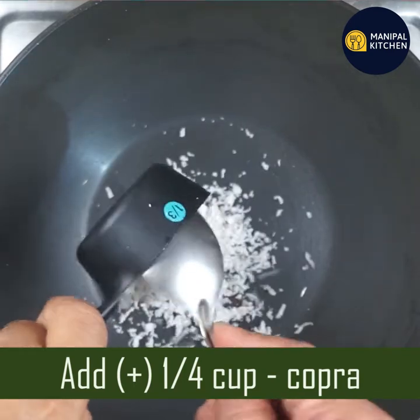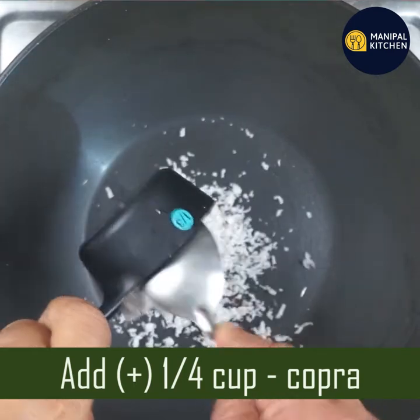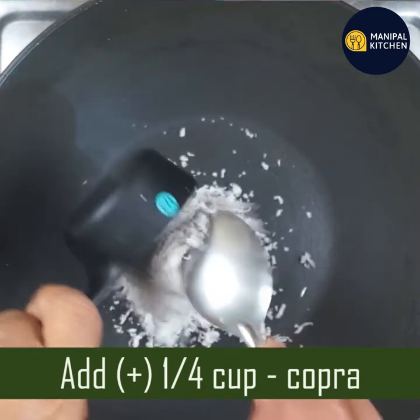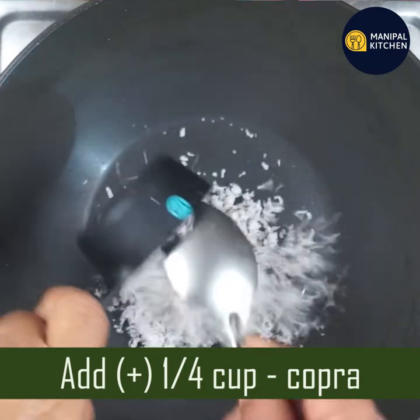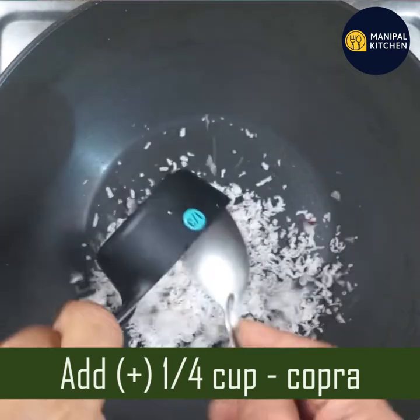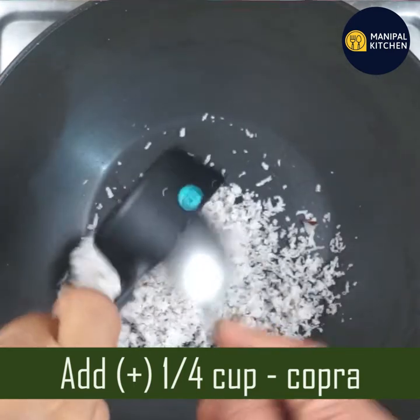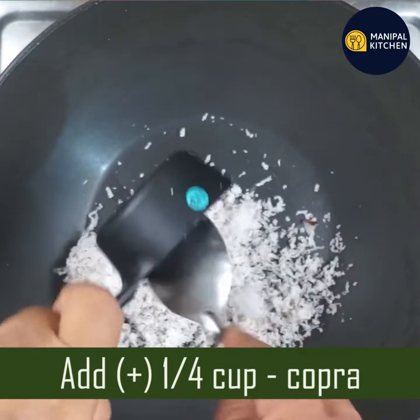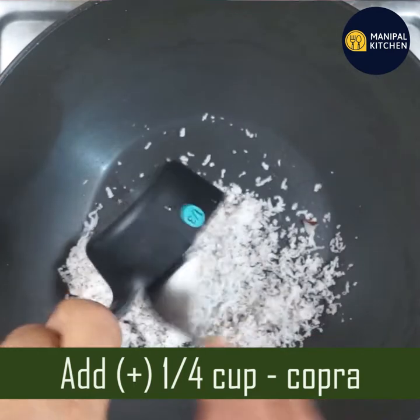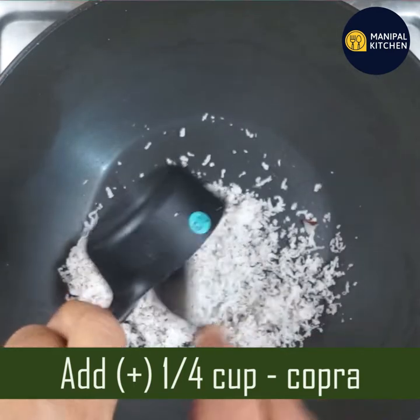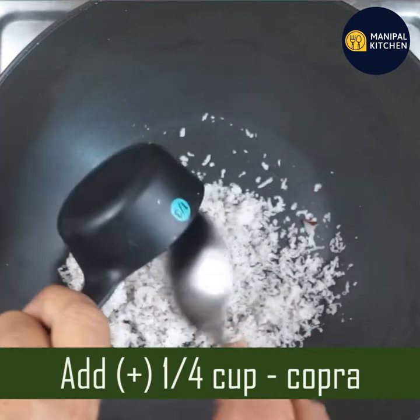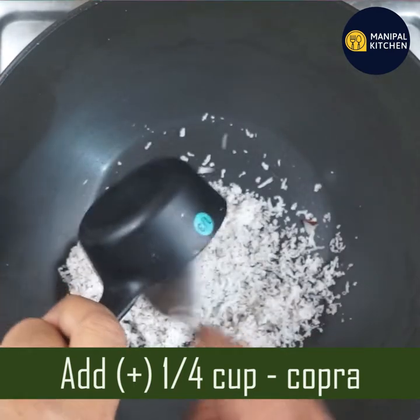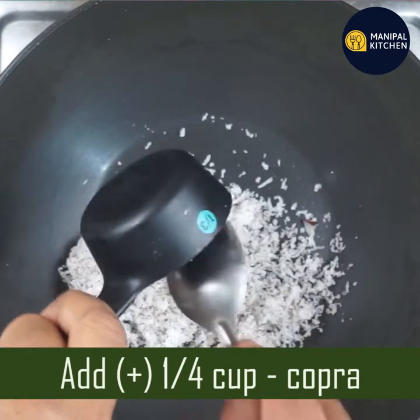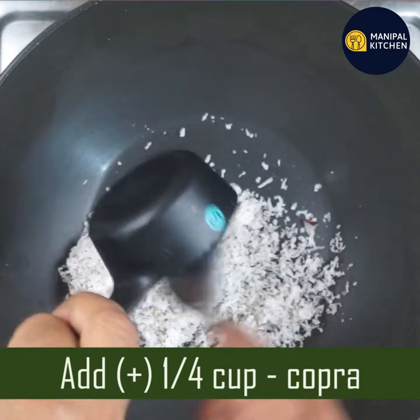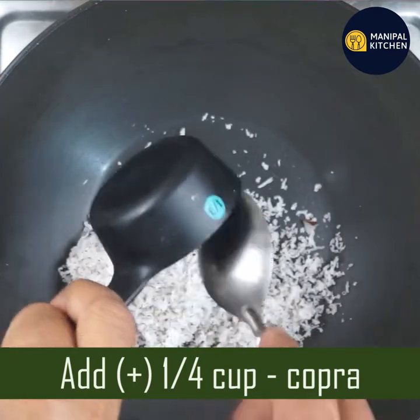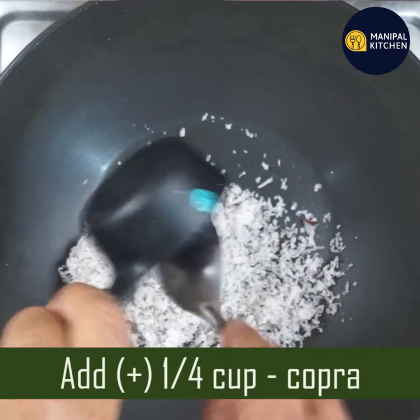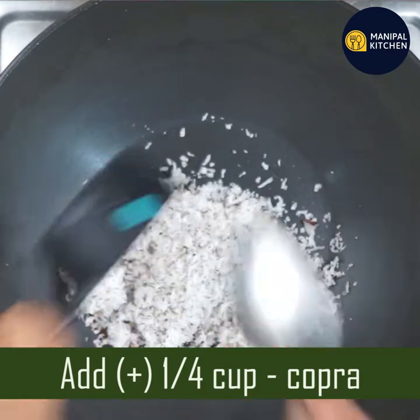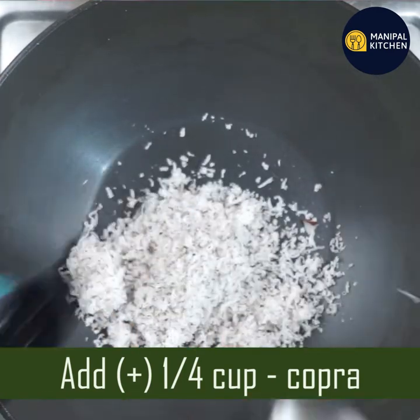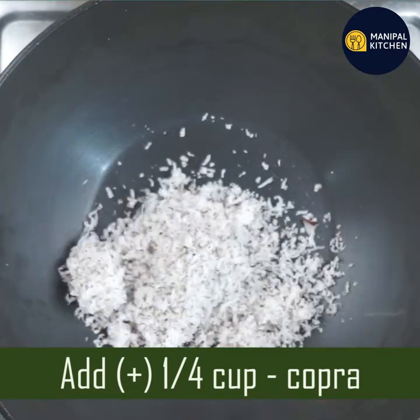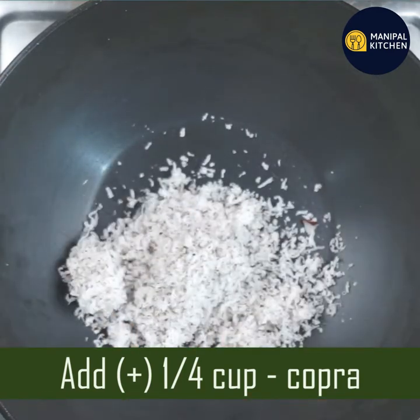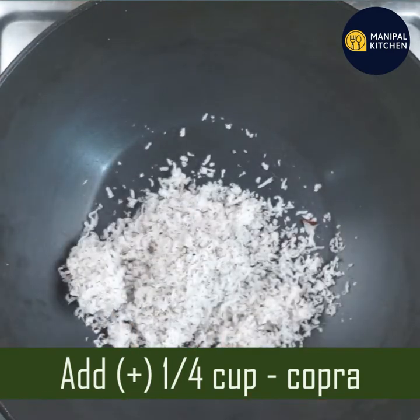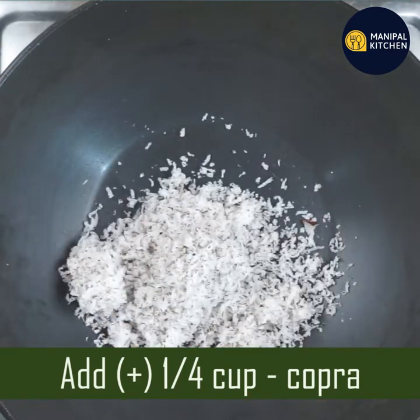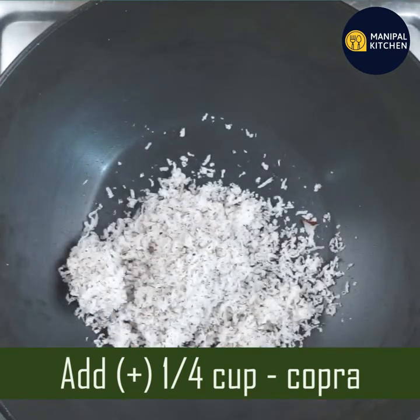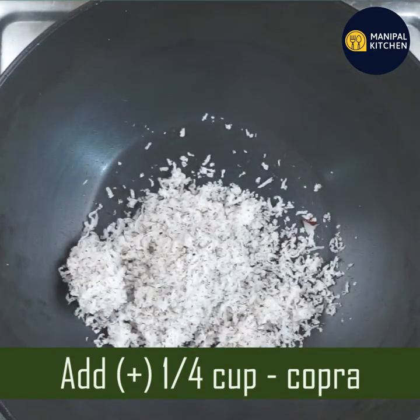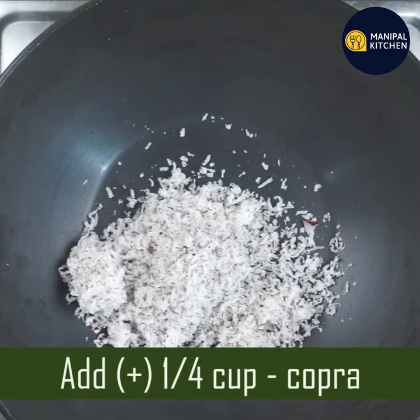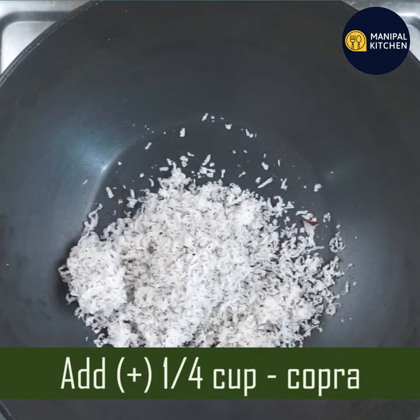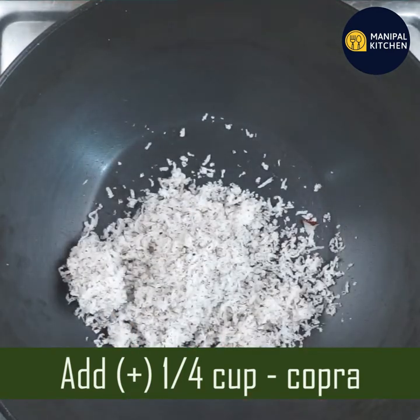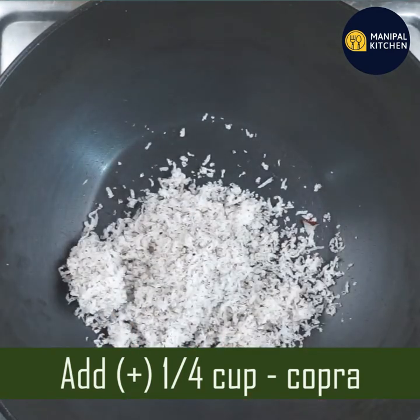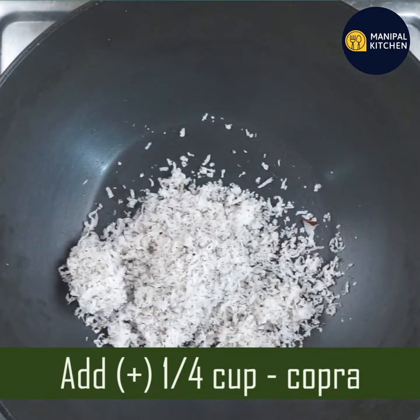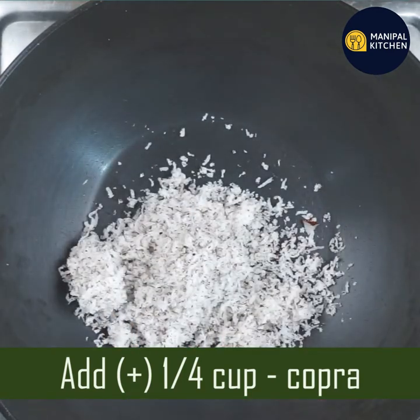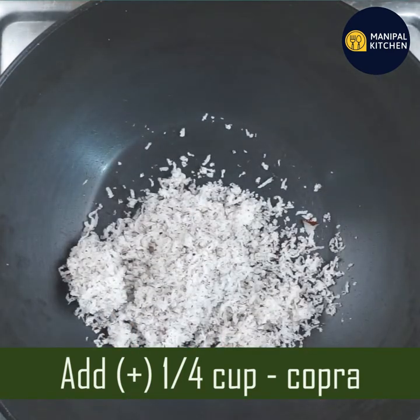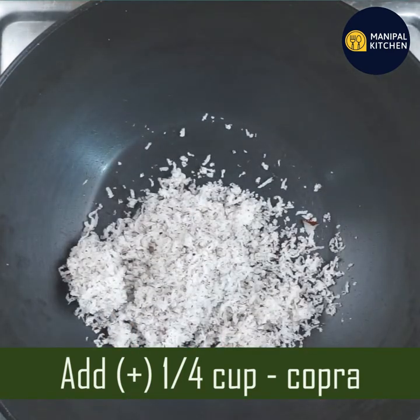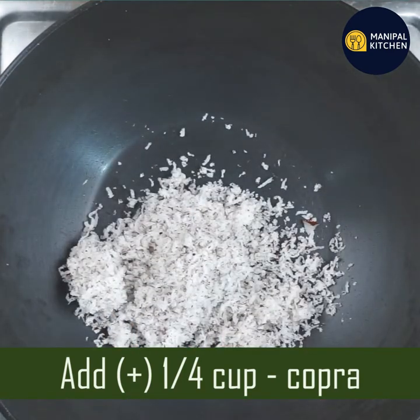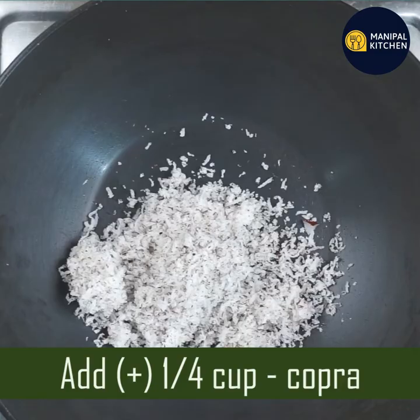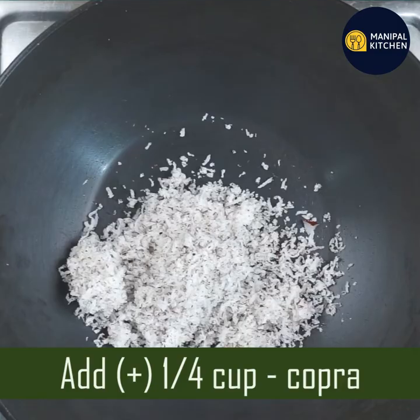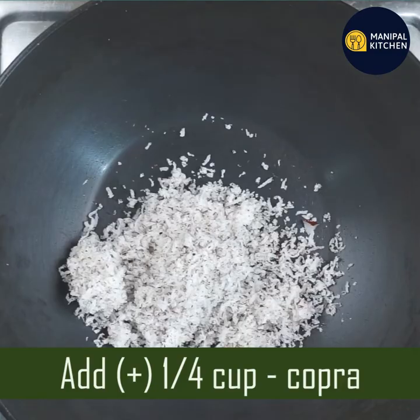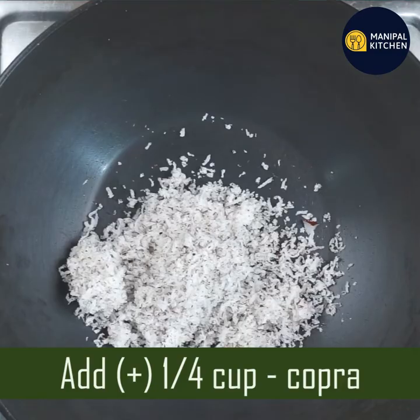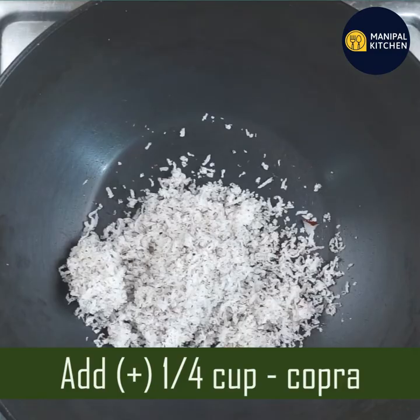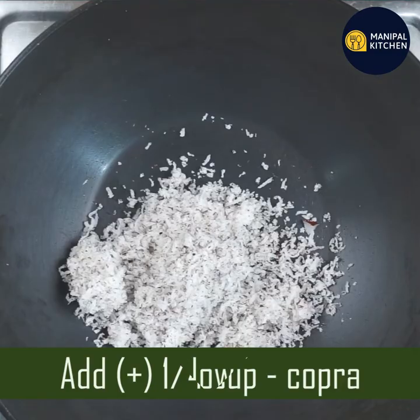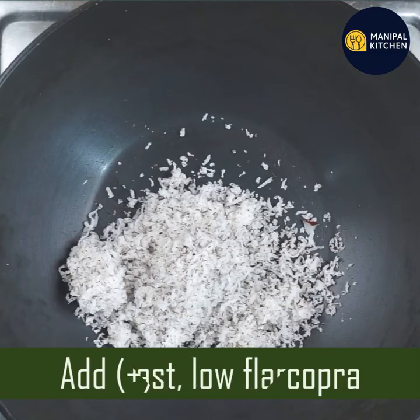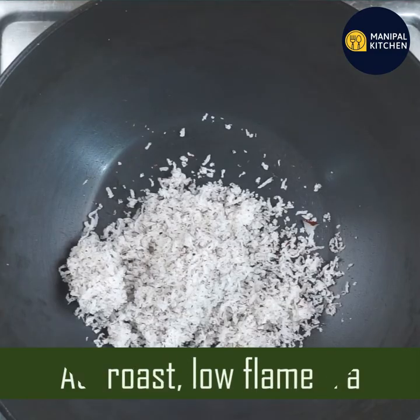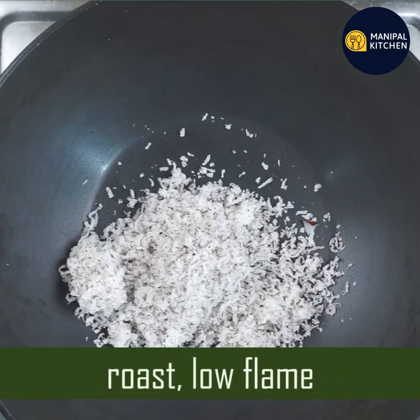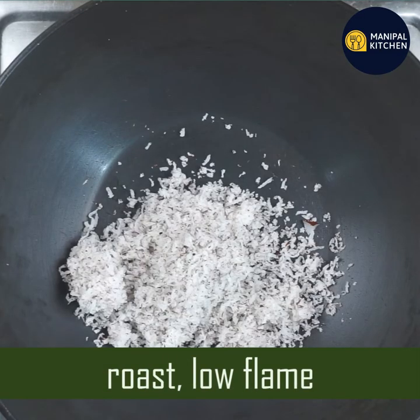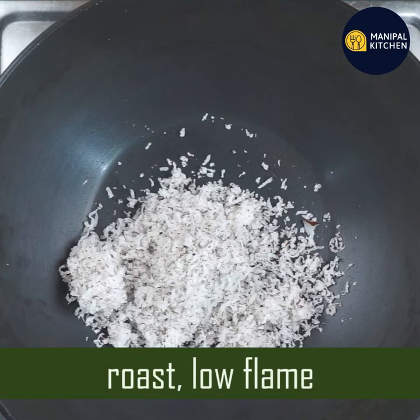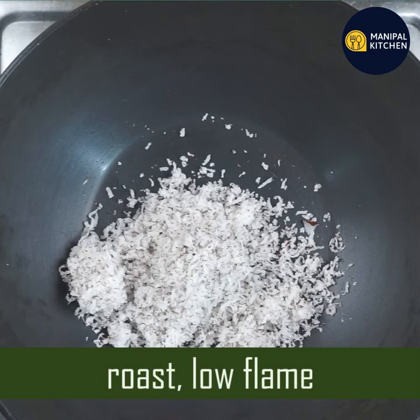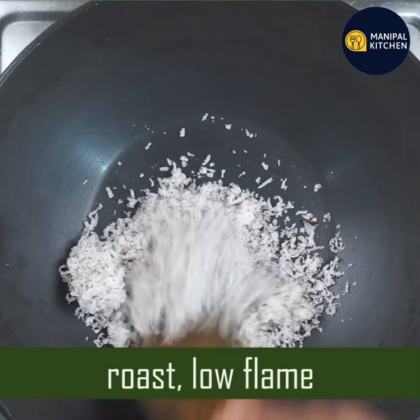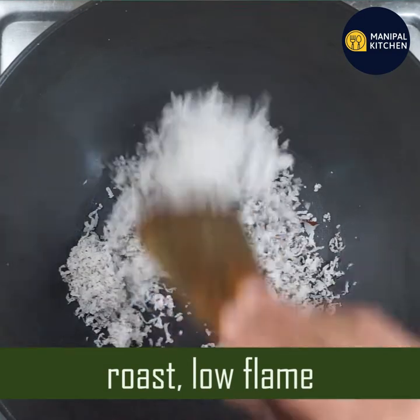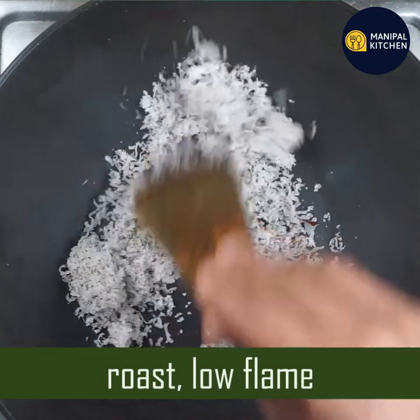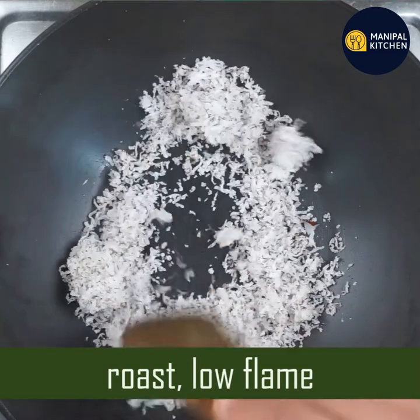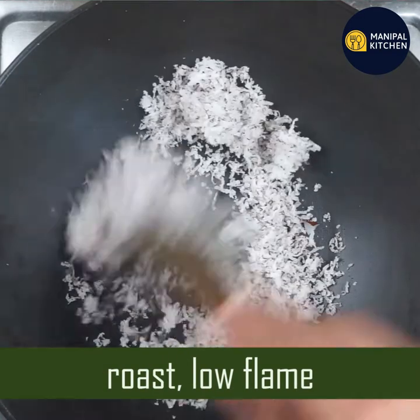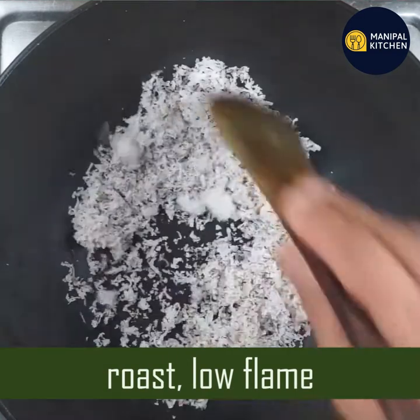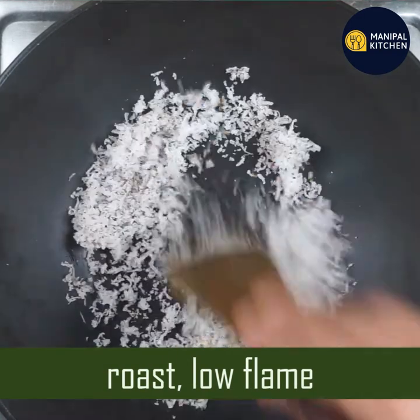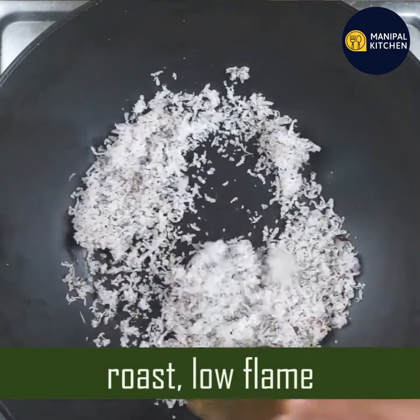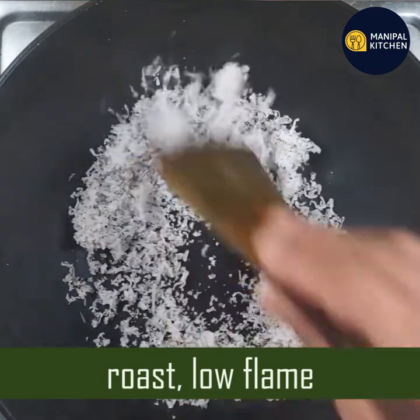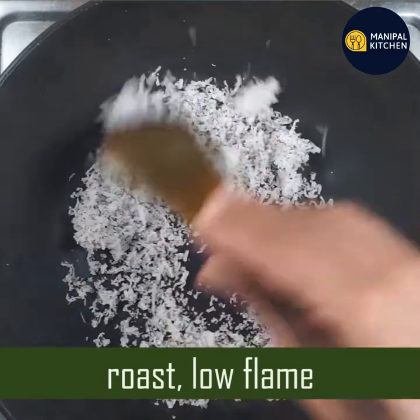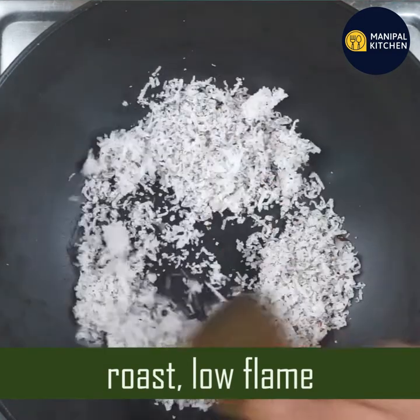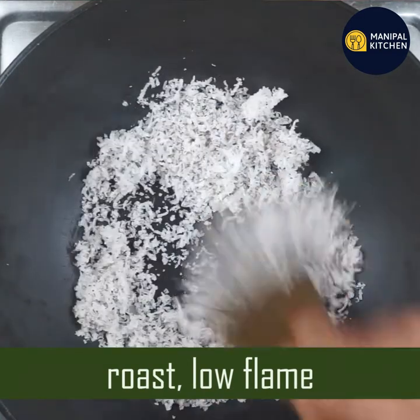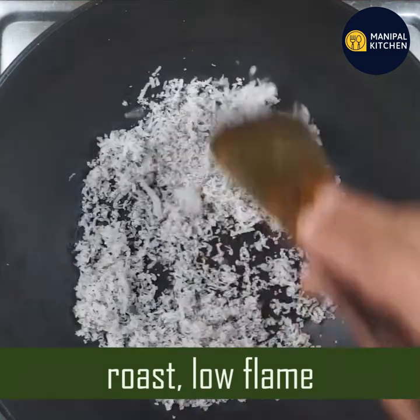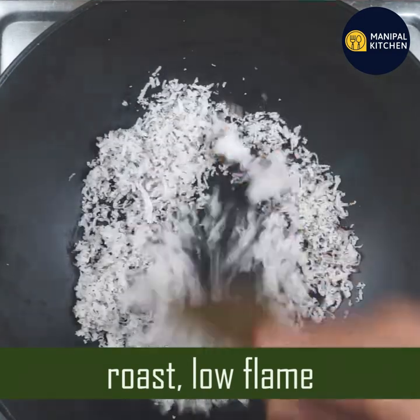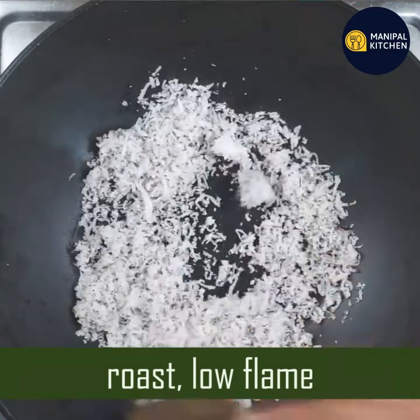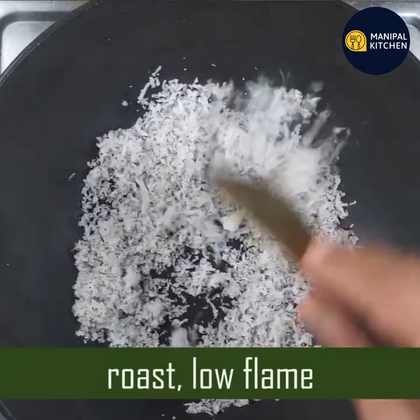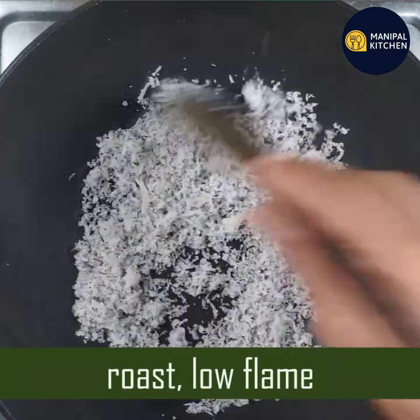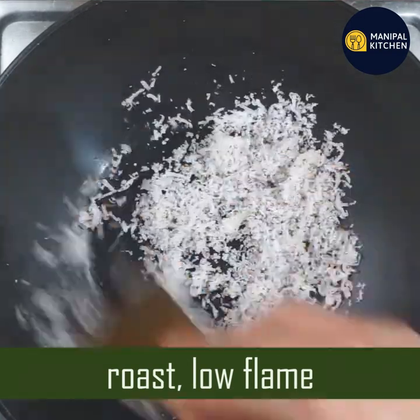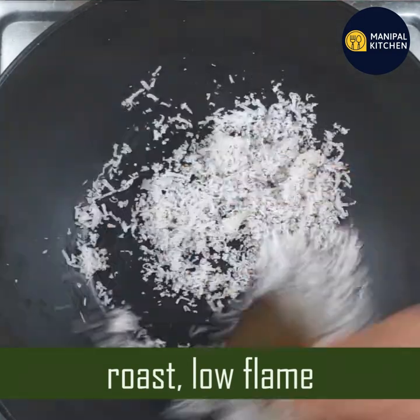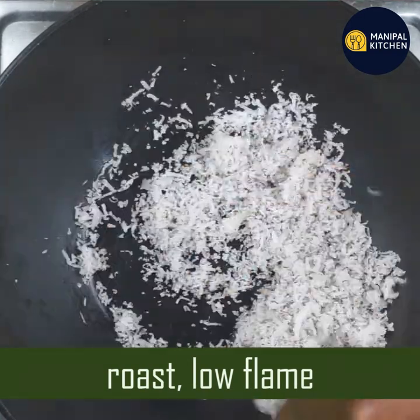If you eat a pan with a low flame, it will be crispy.